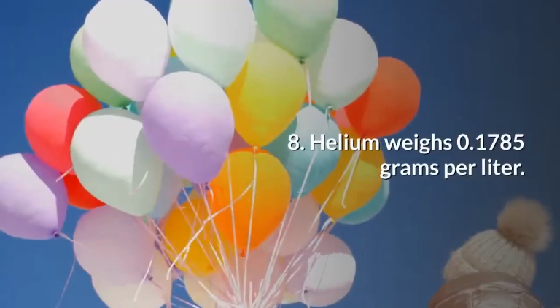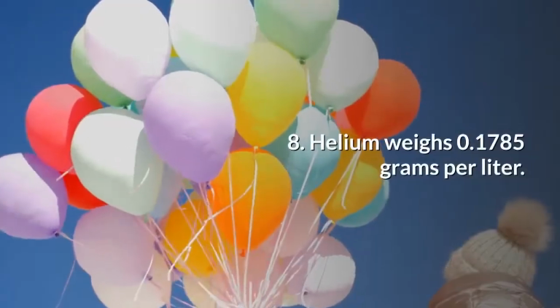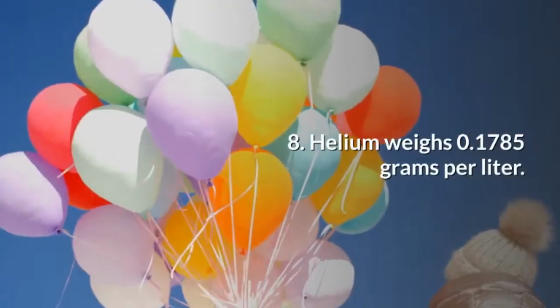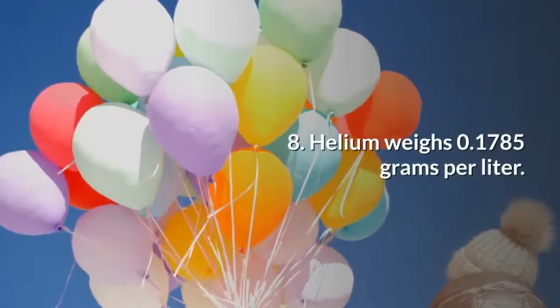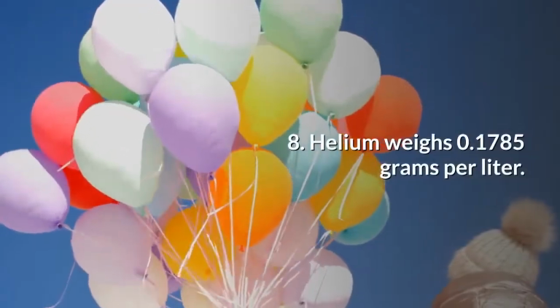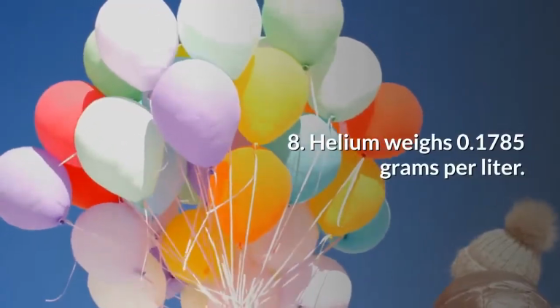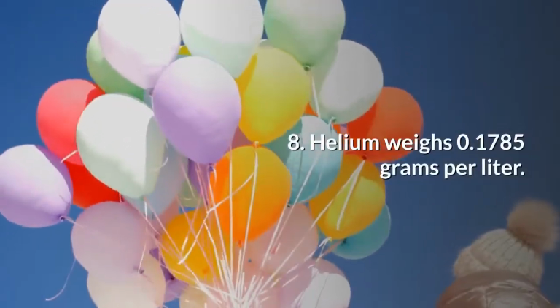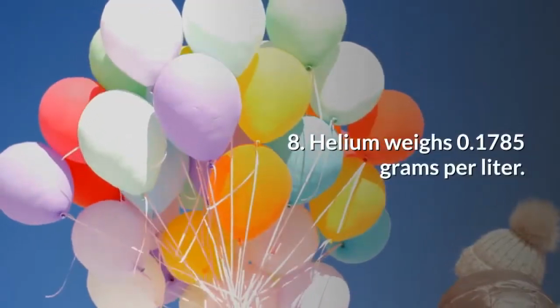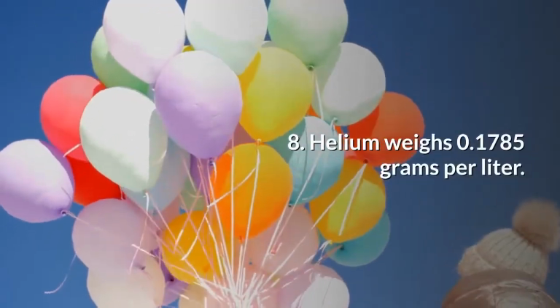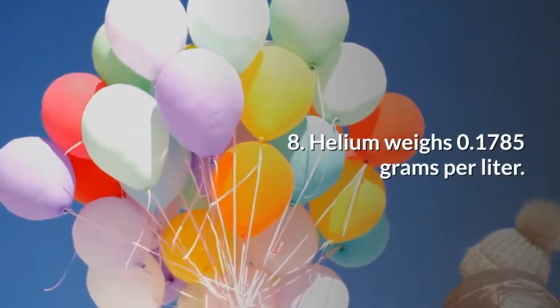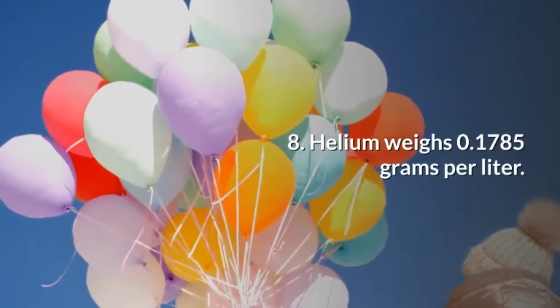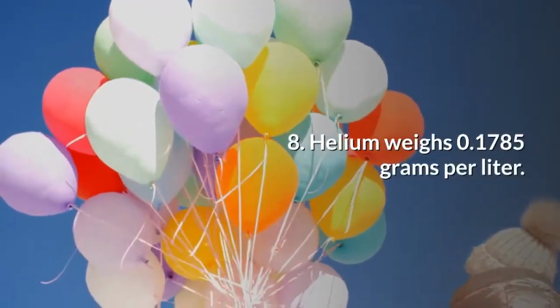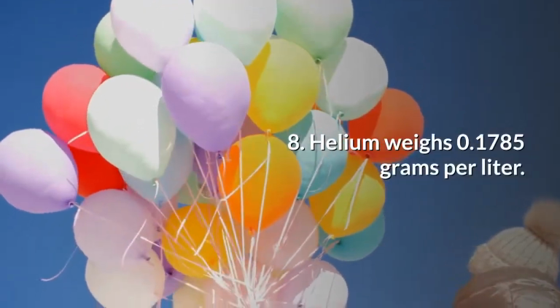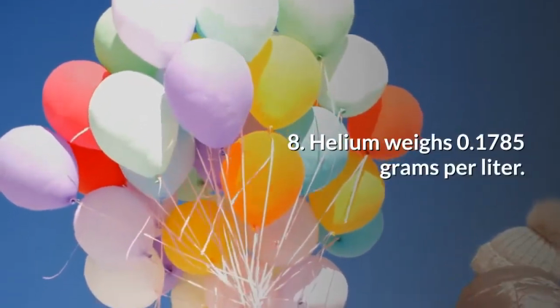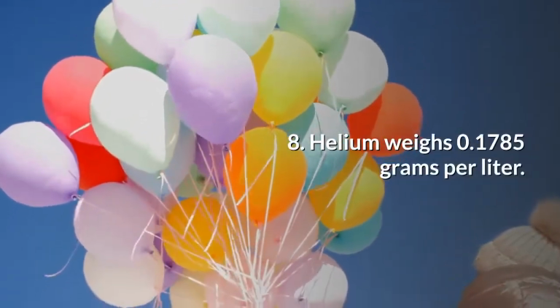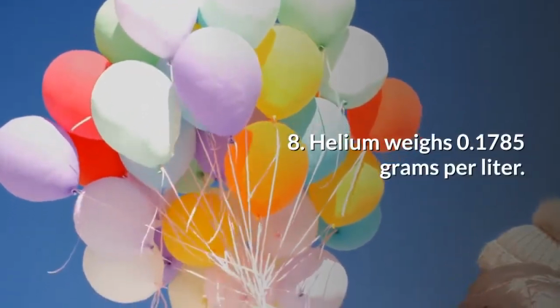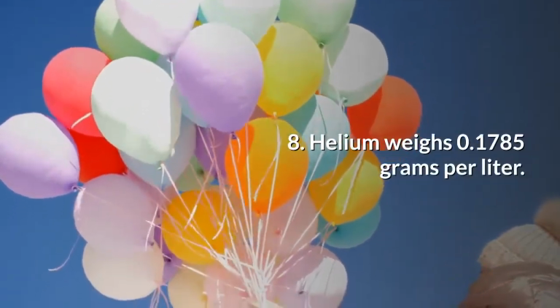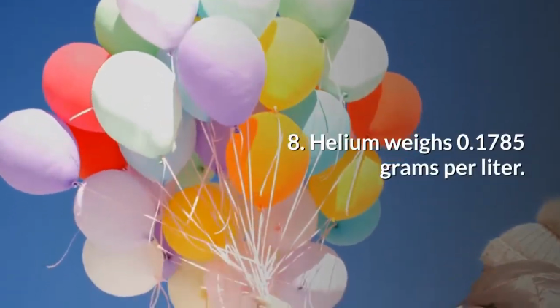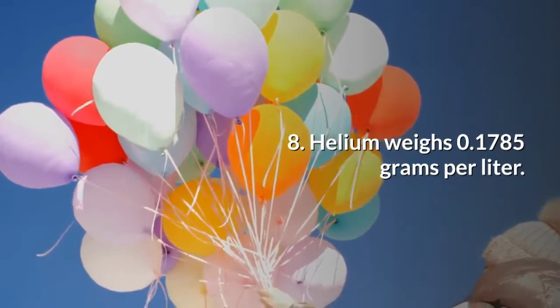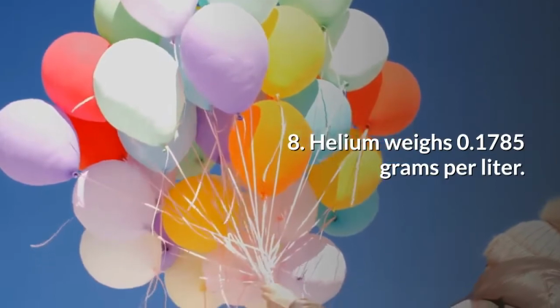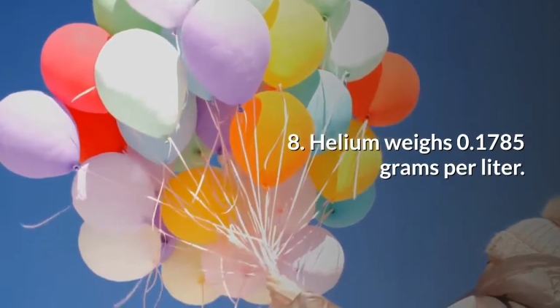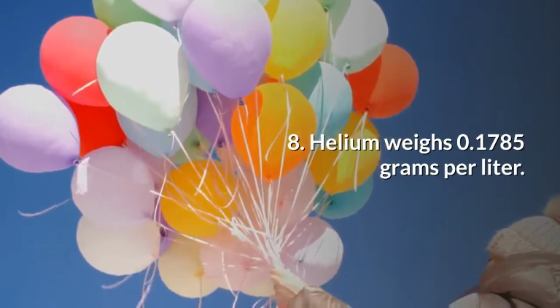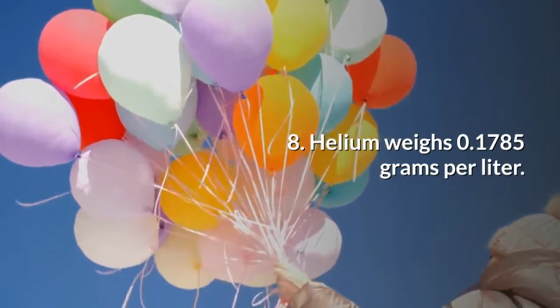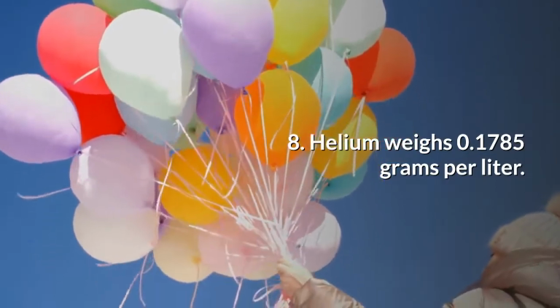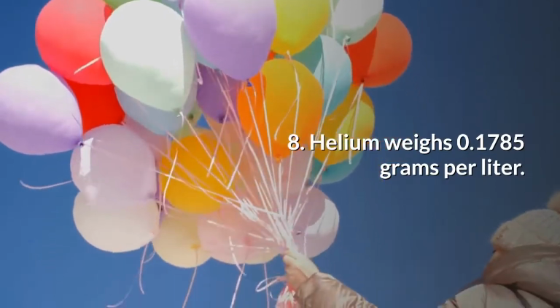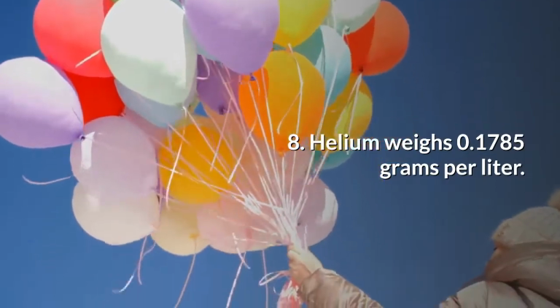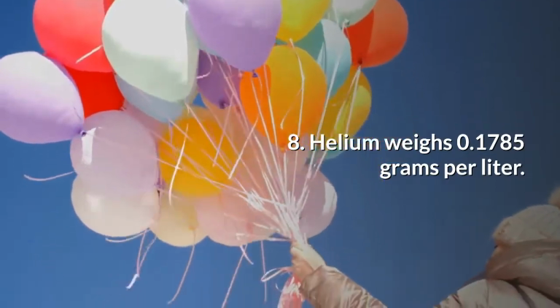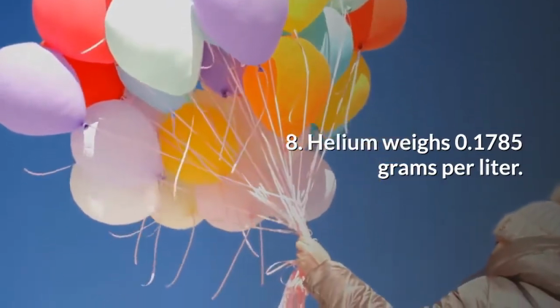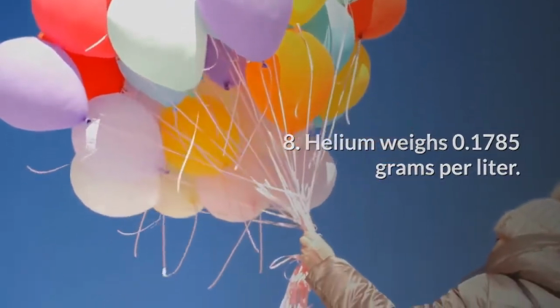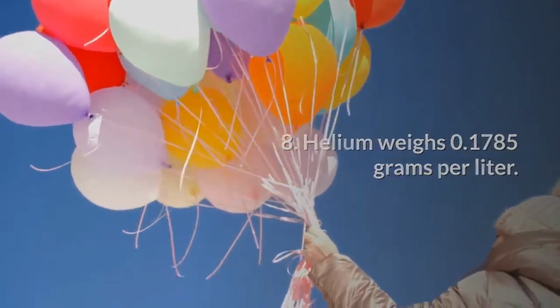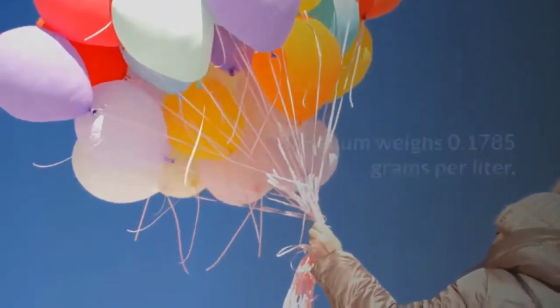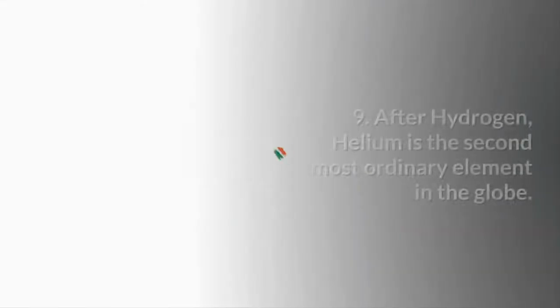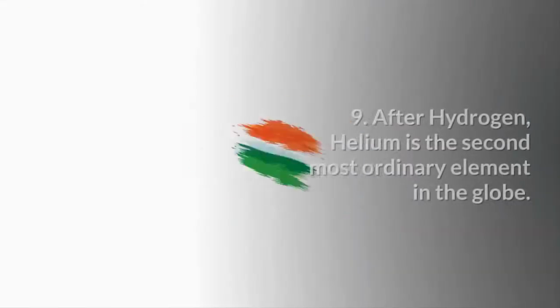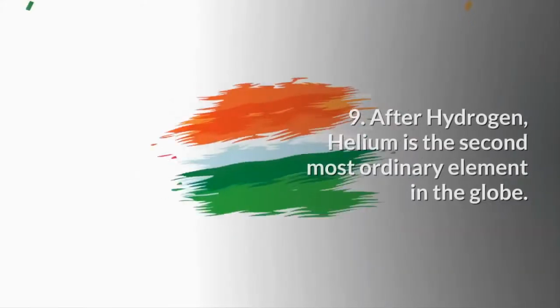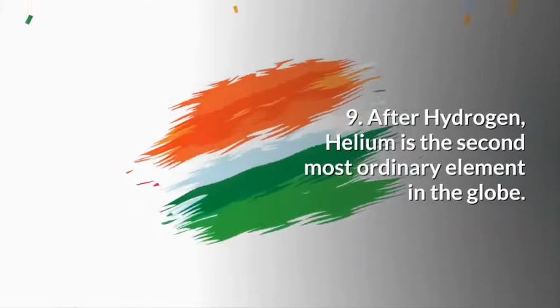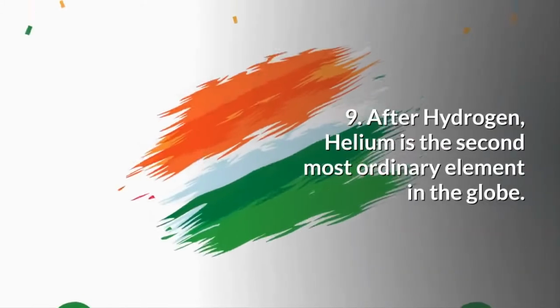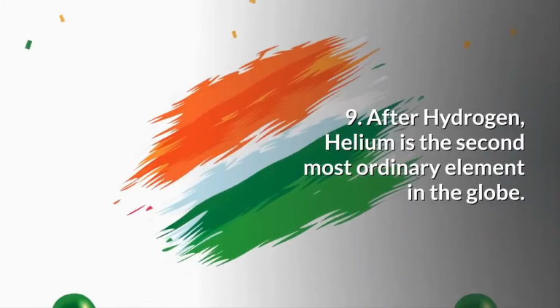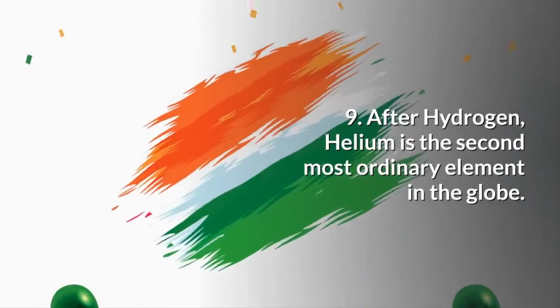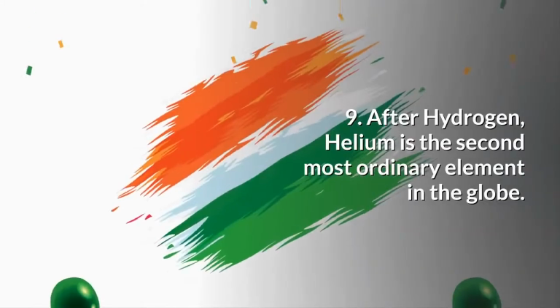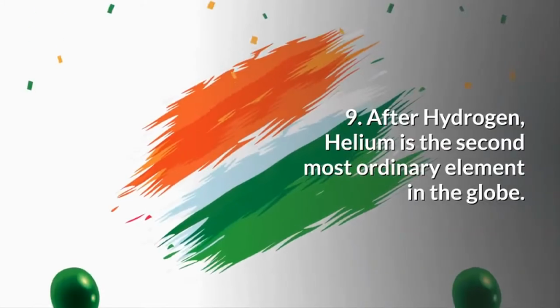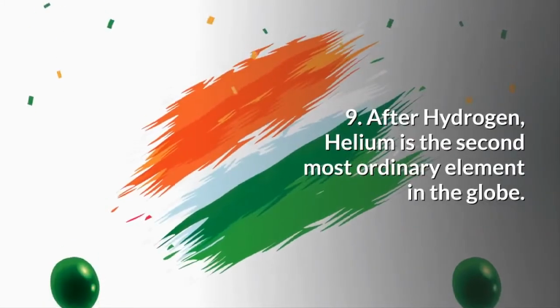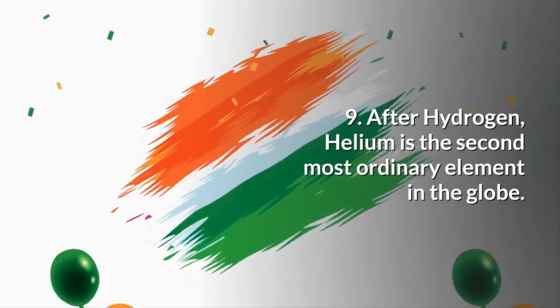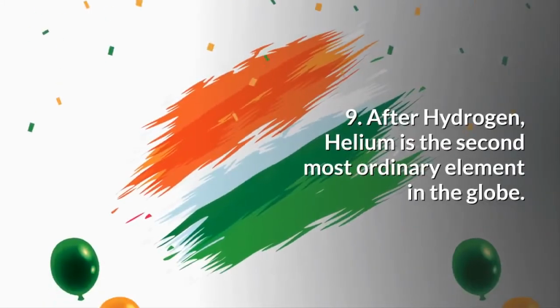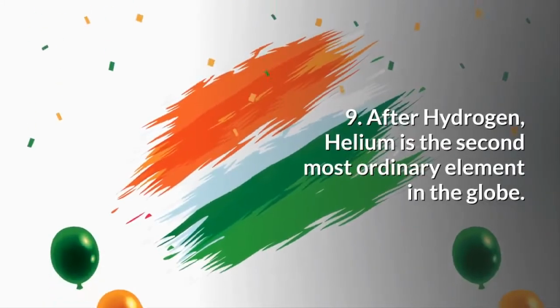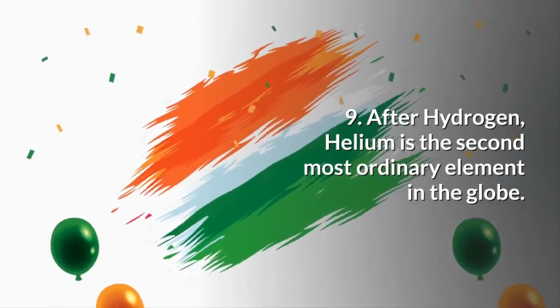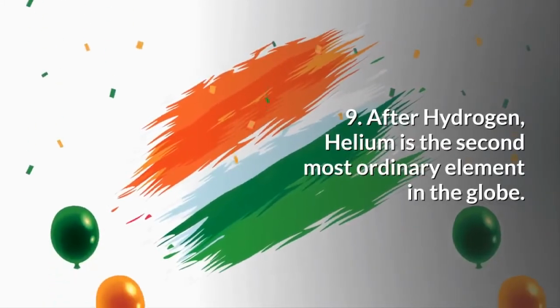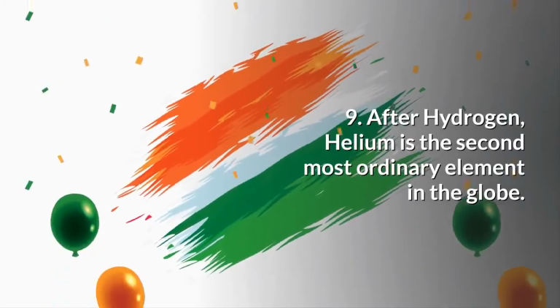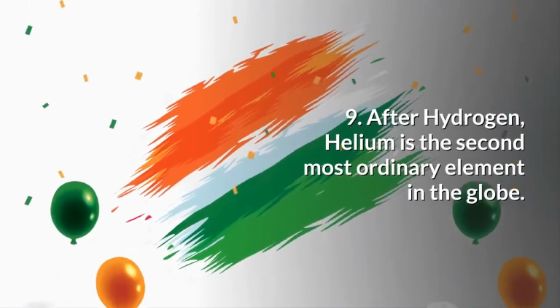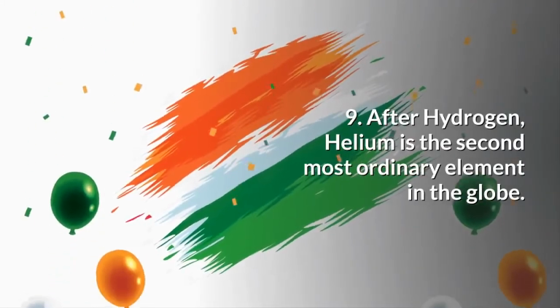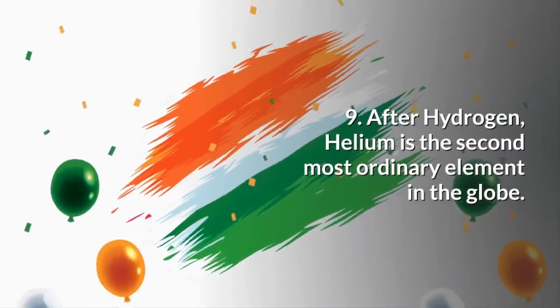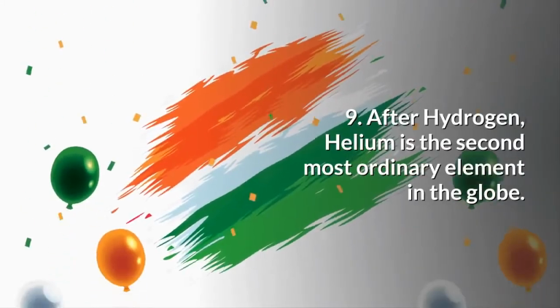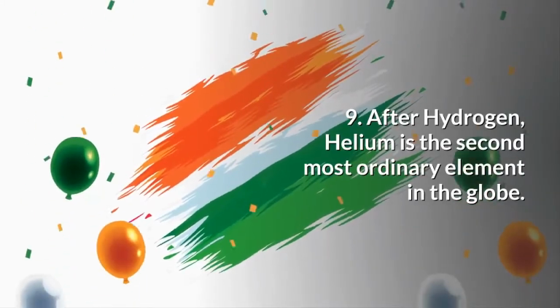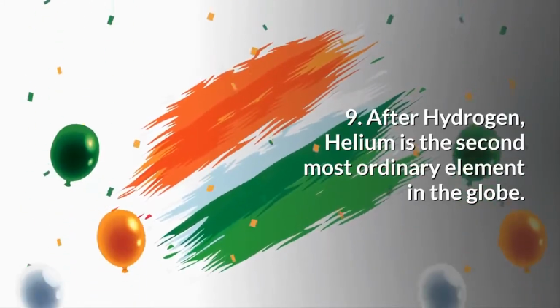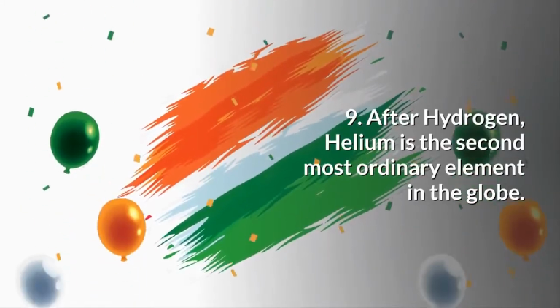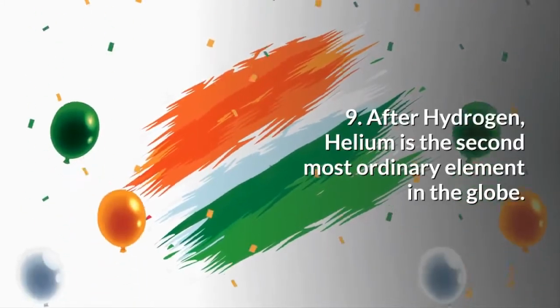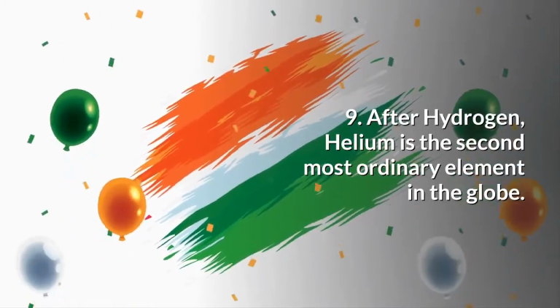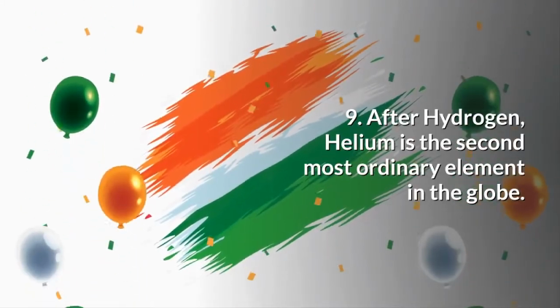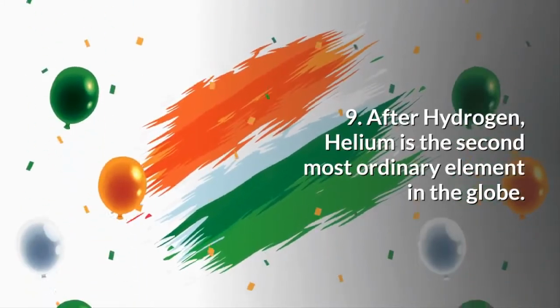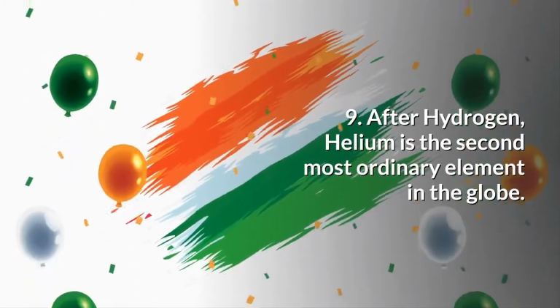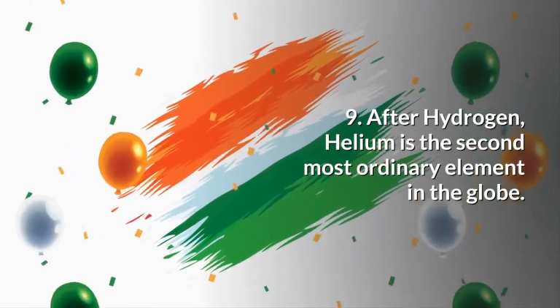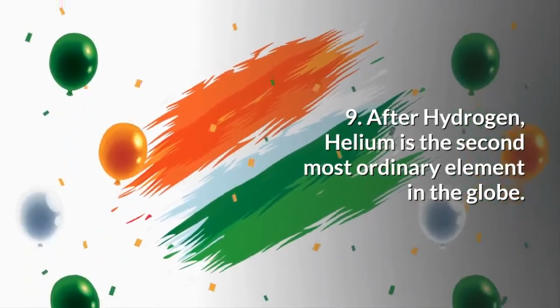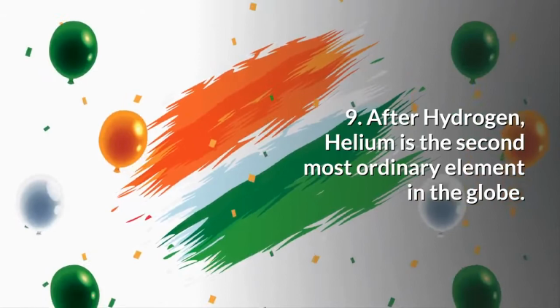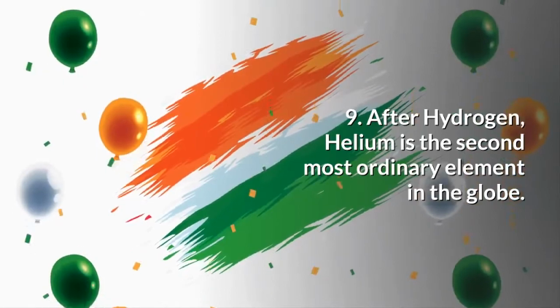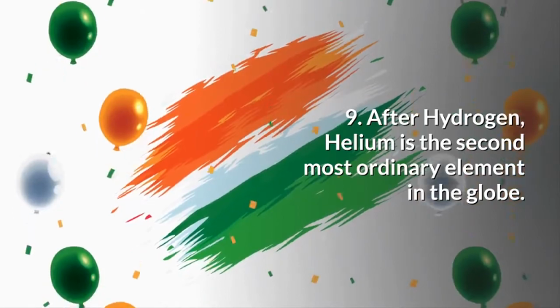Helium weighs 0.1785 grams per liter. After hydrogen, helium is the second most abundant element in the globe.